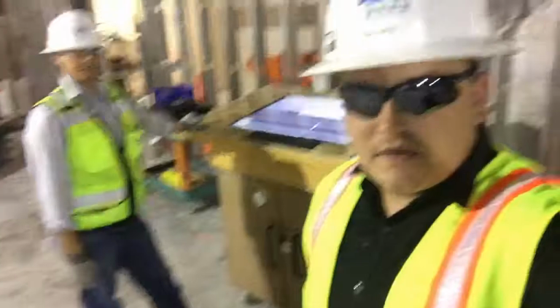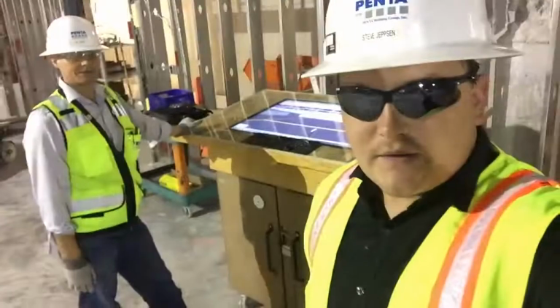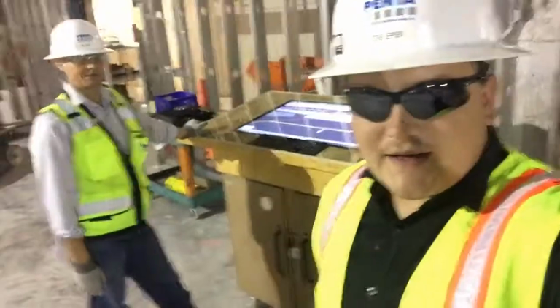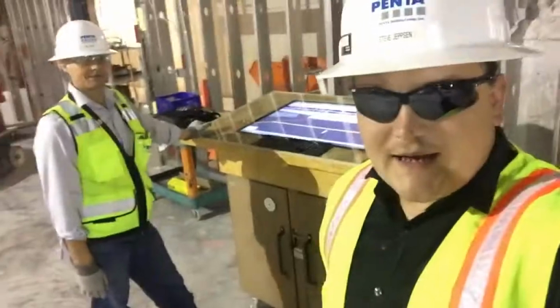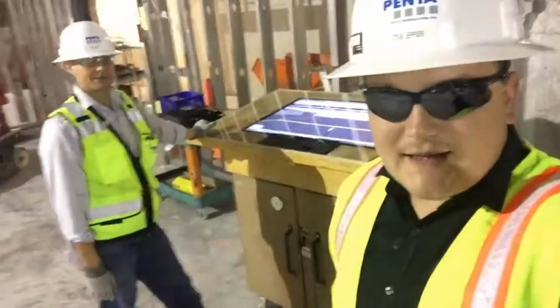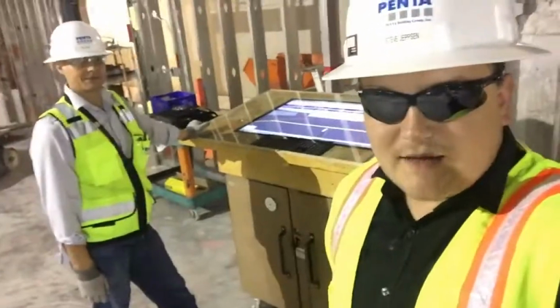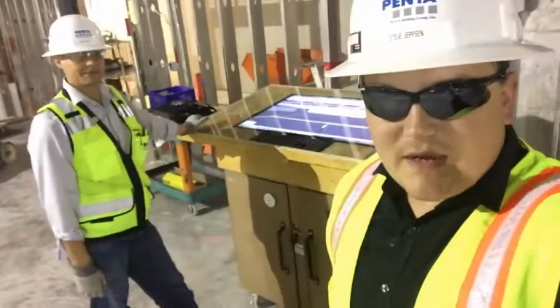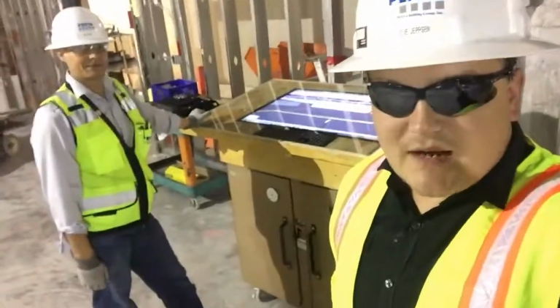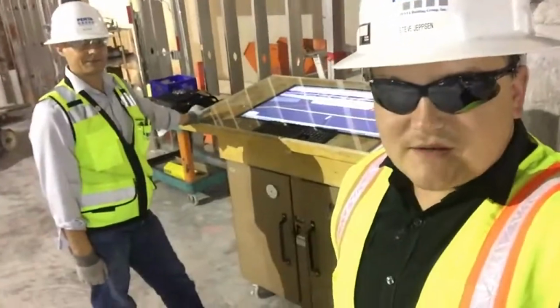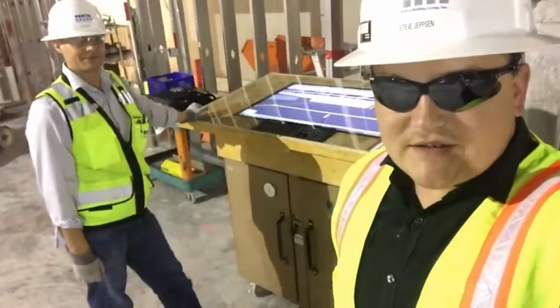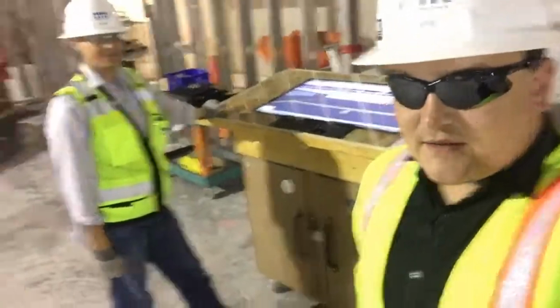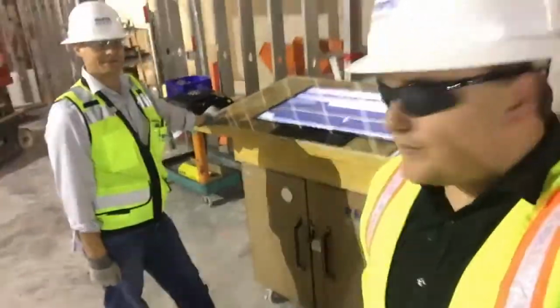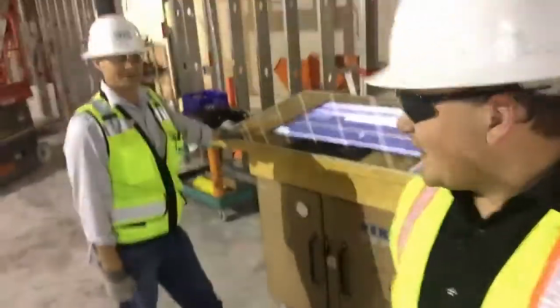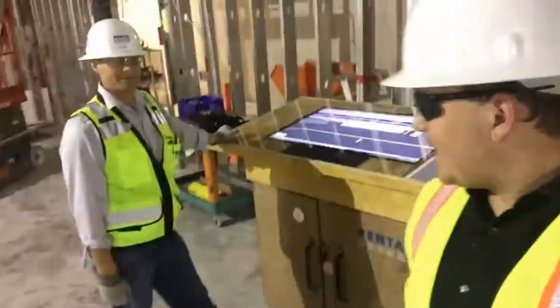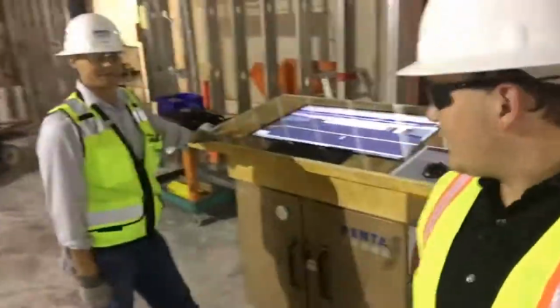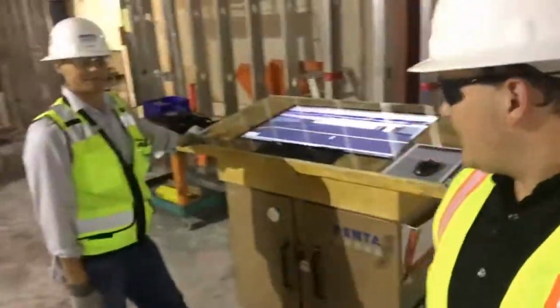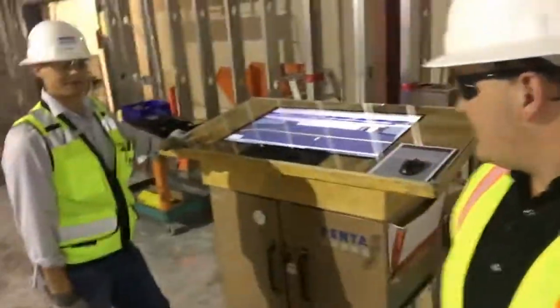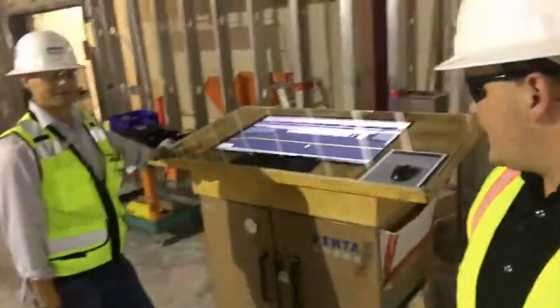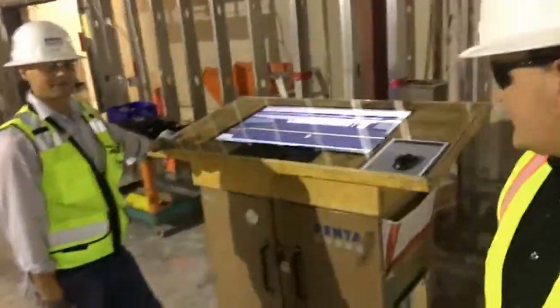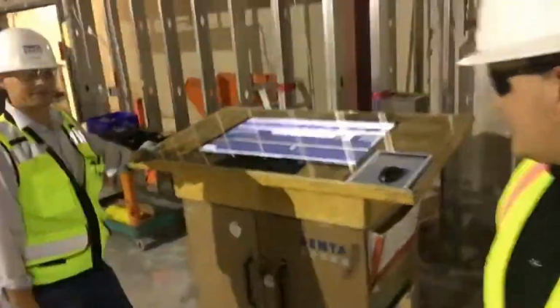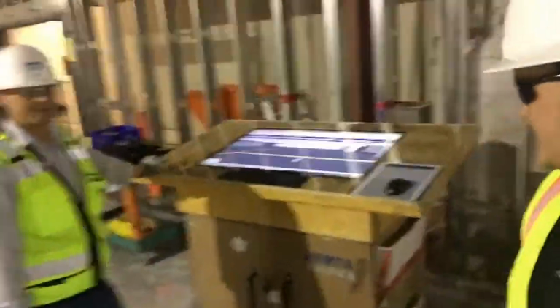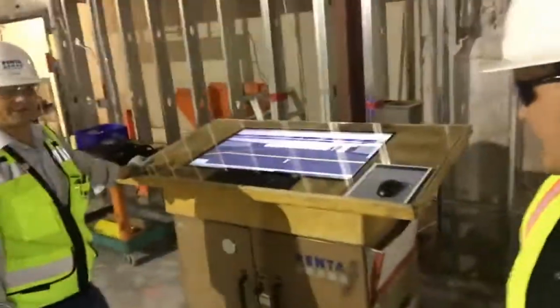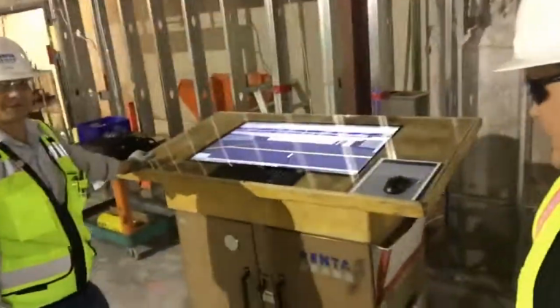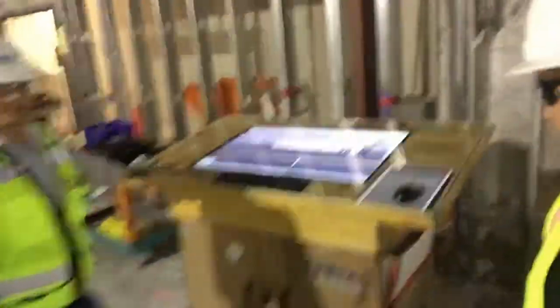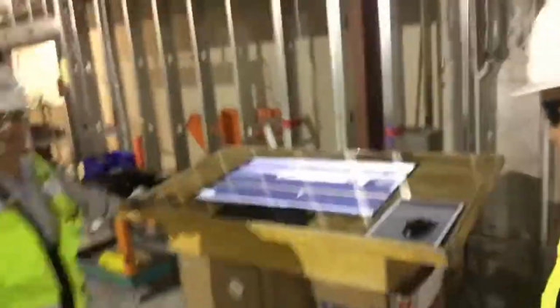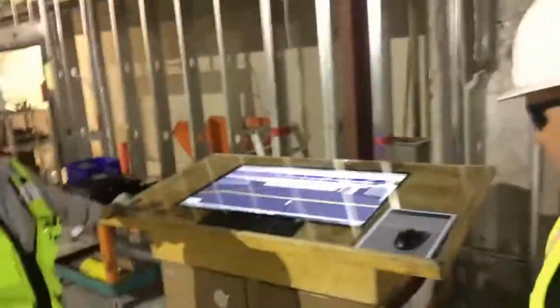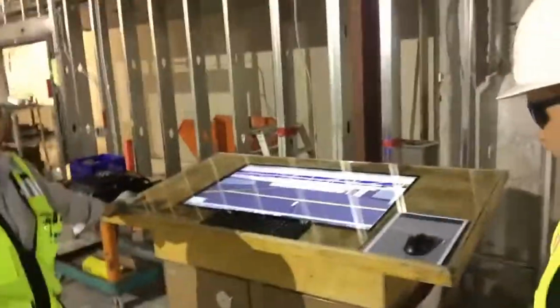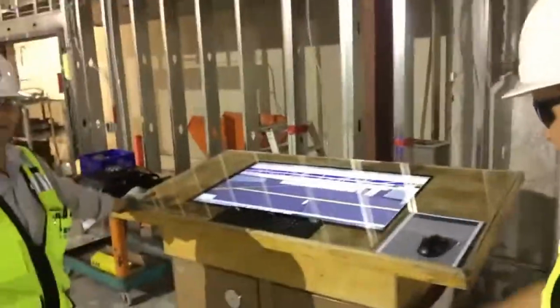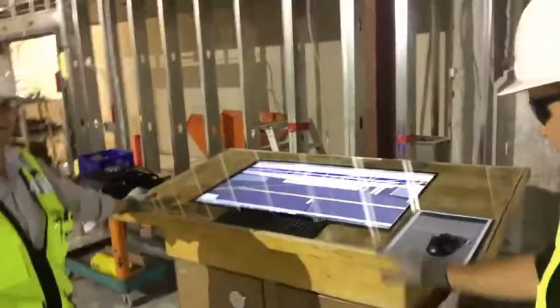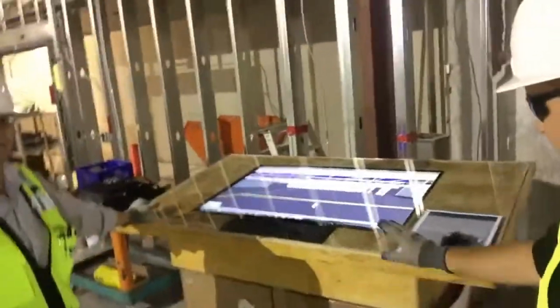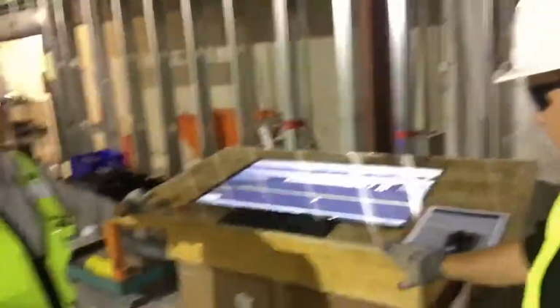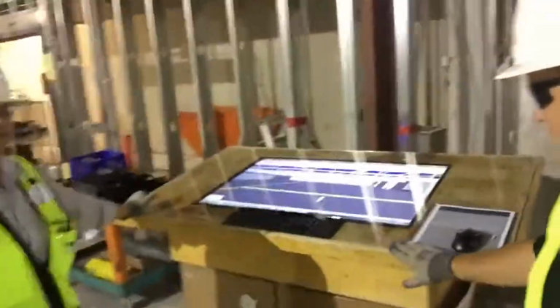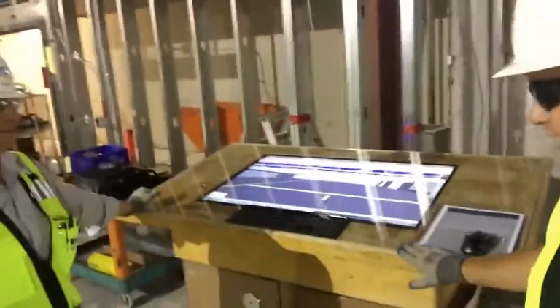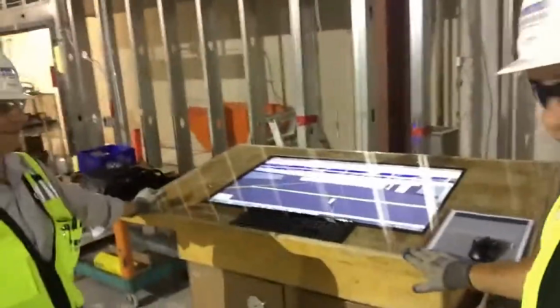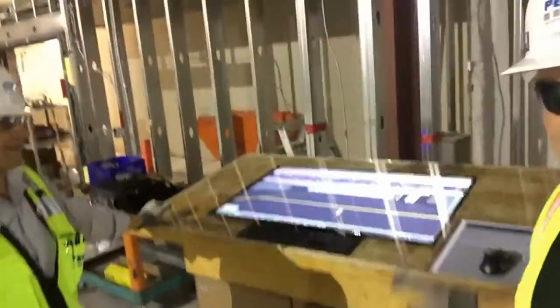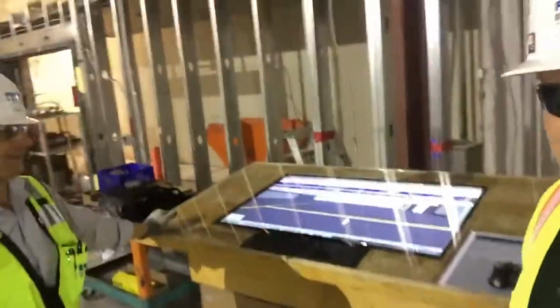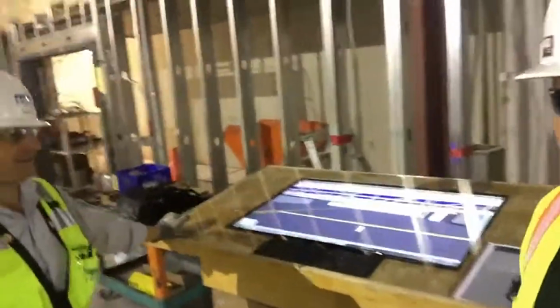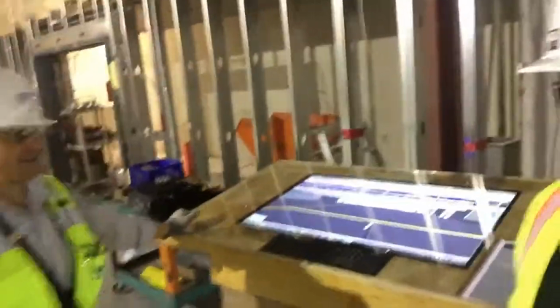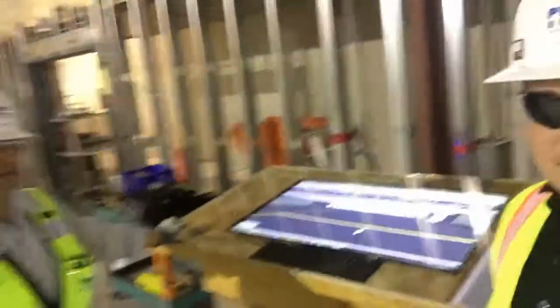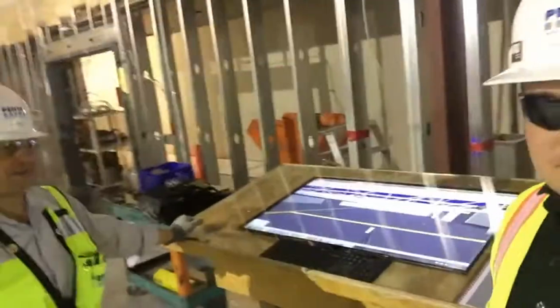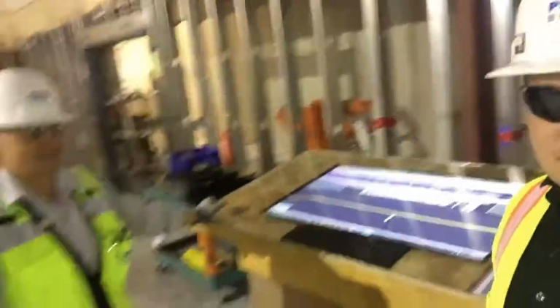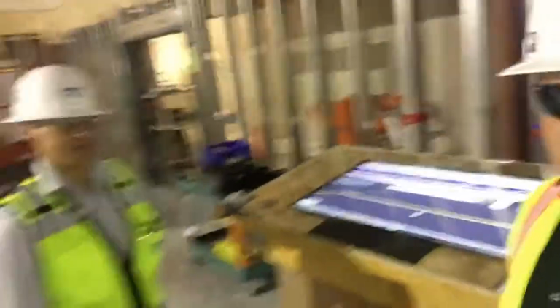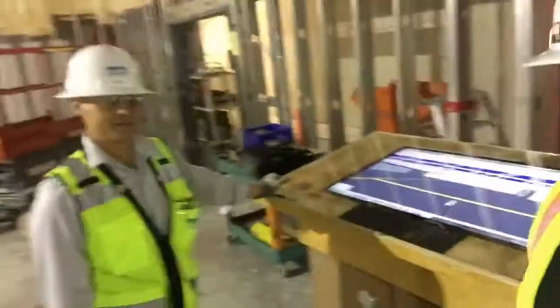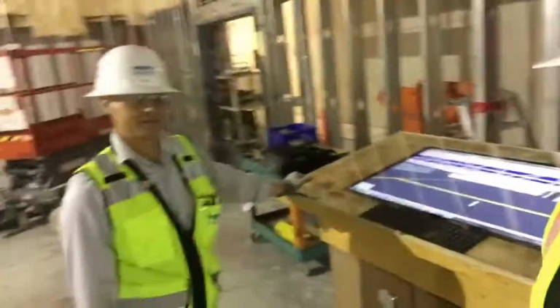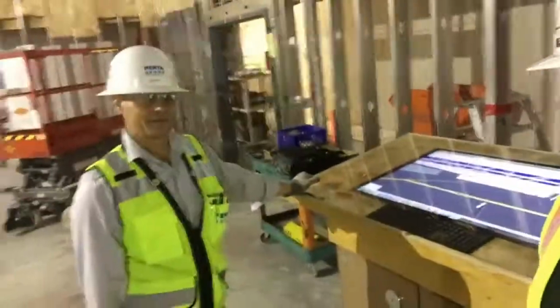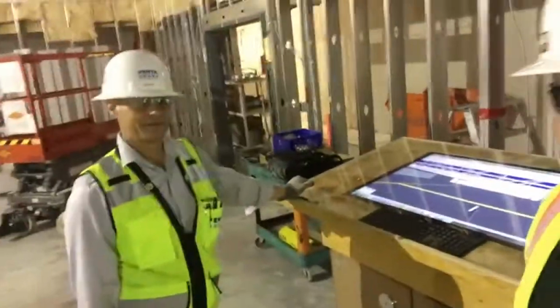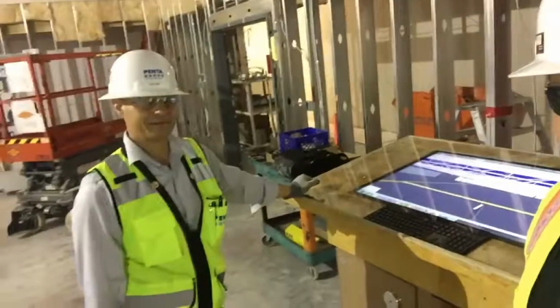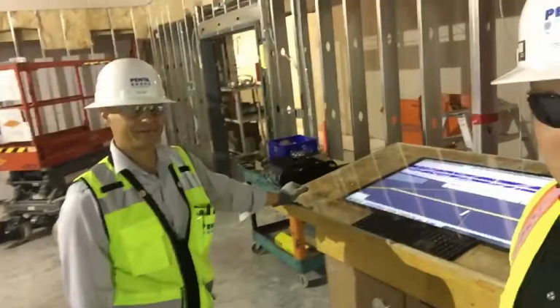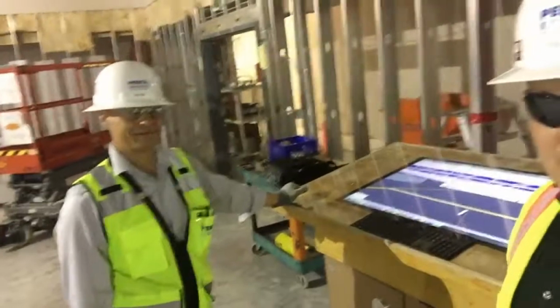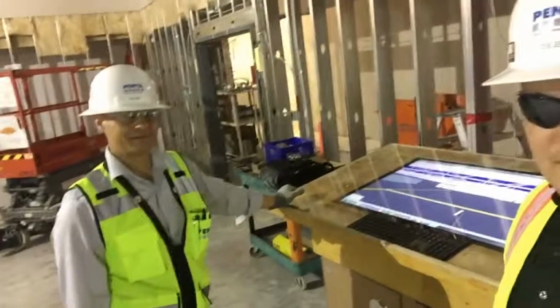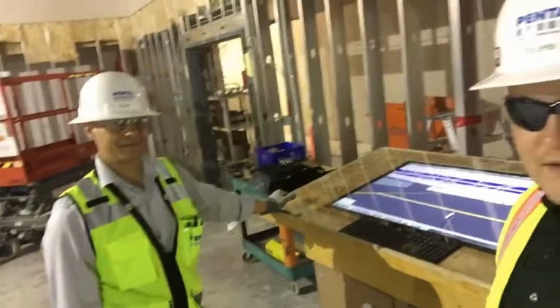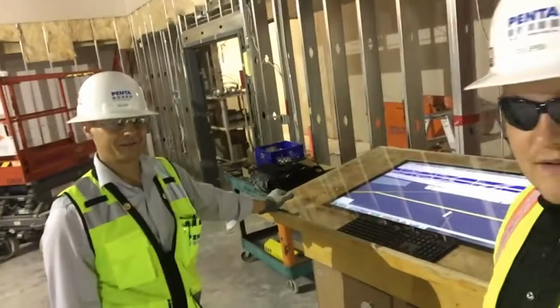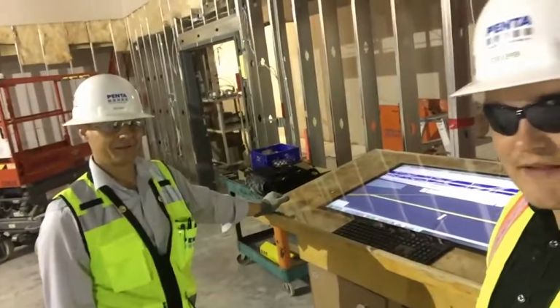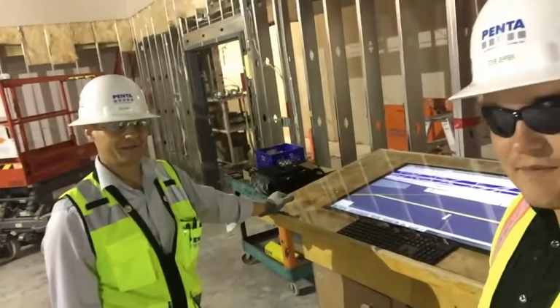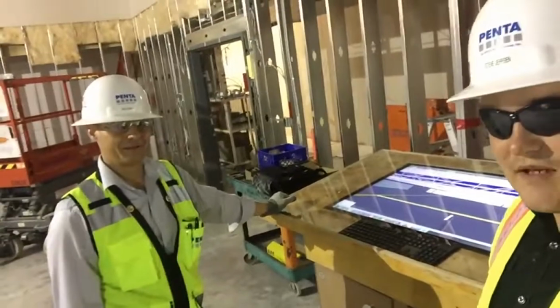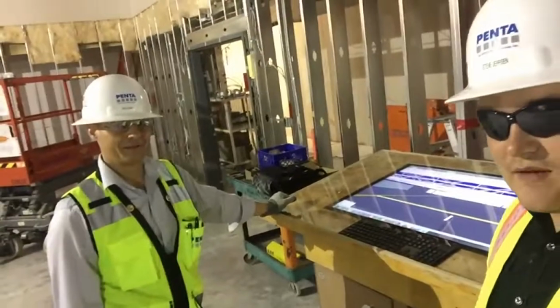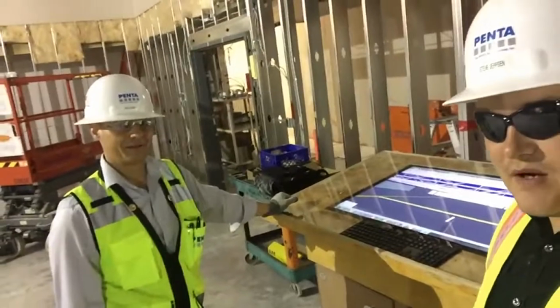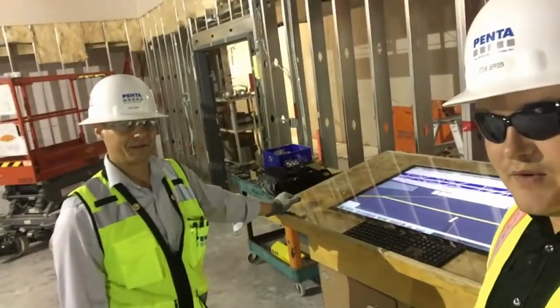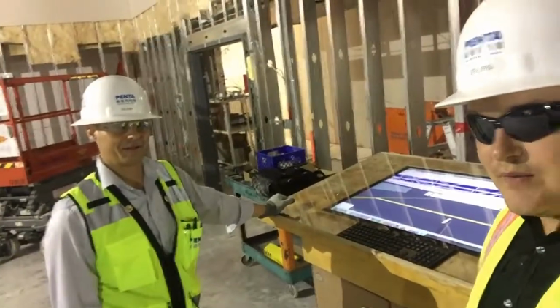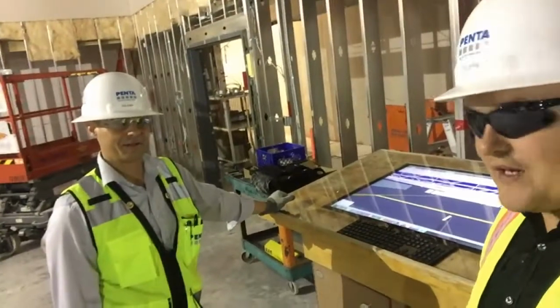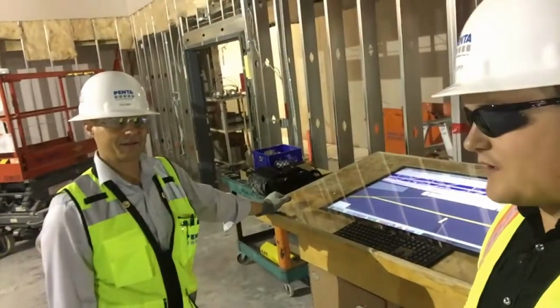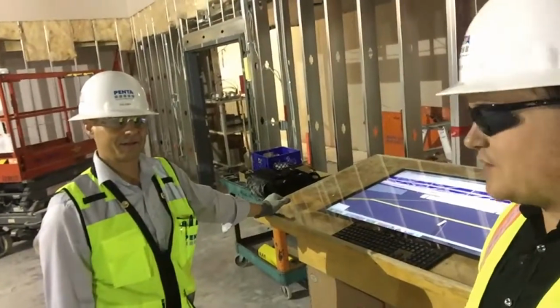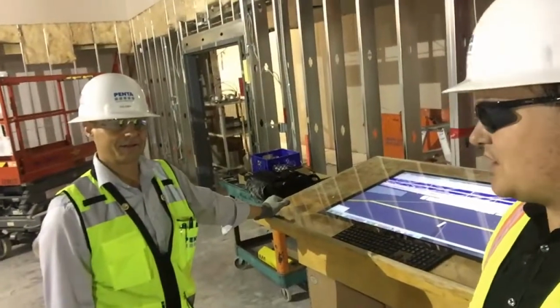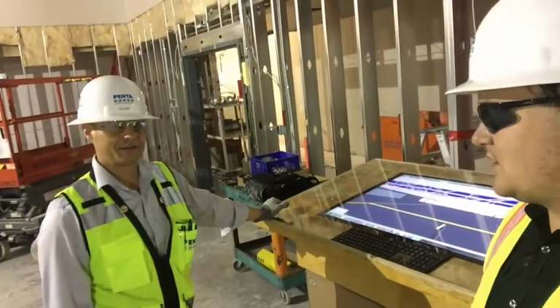So I got Dave Bowers here and we got our innovation station ready to go. Want to tell all the lean committee about what we got going on?